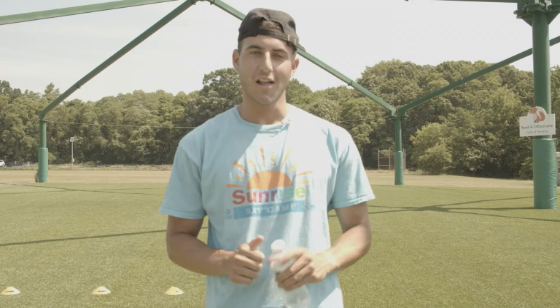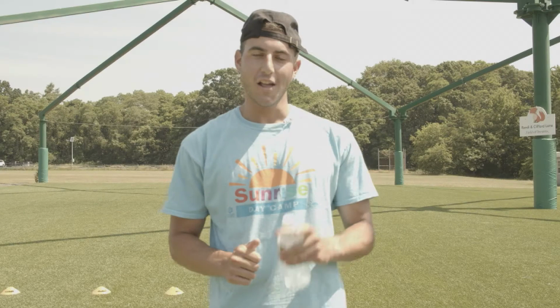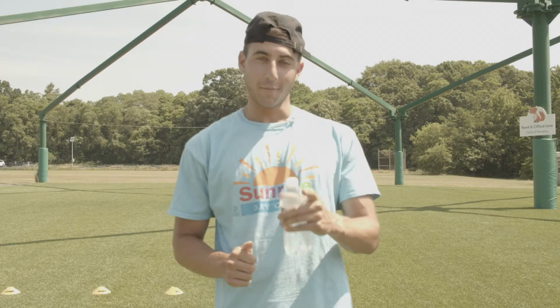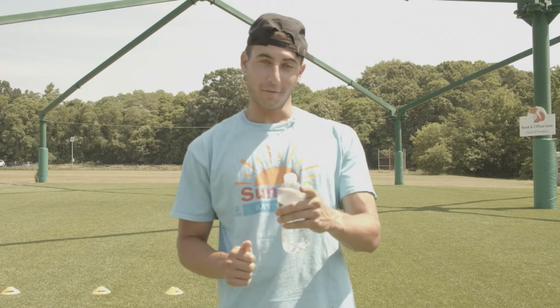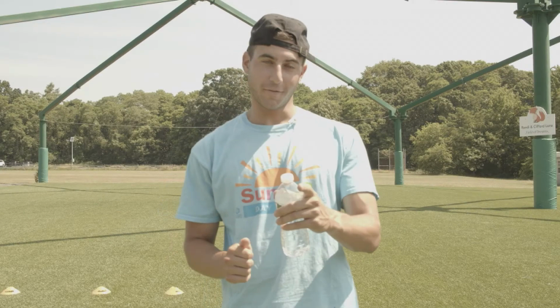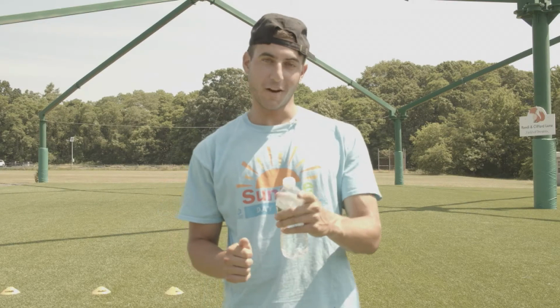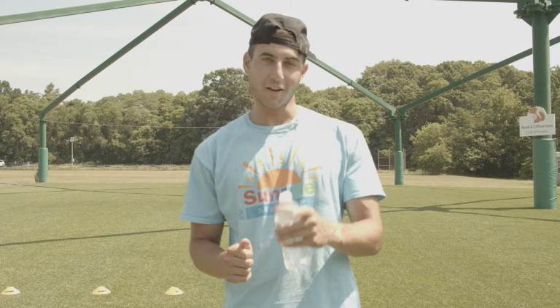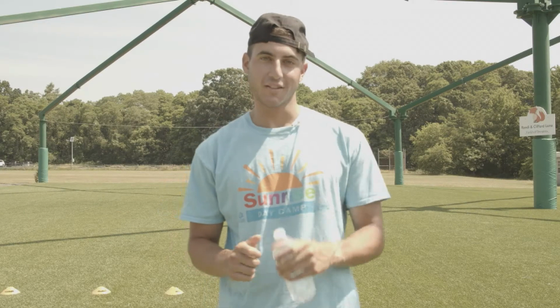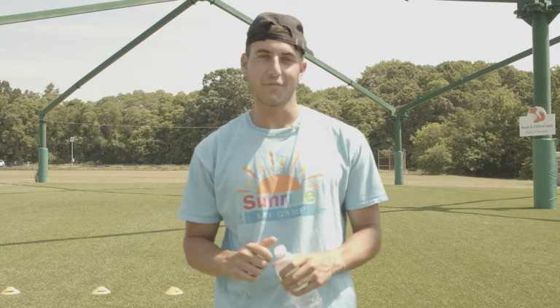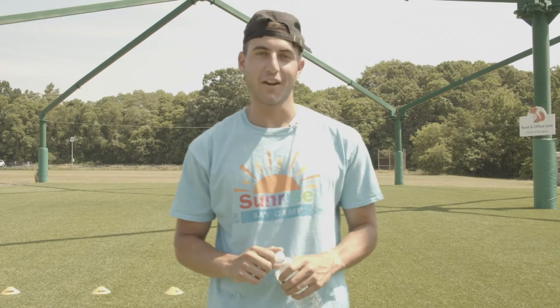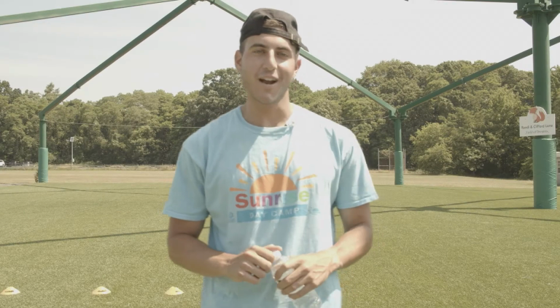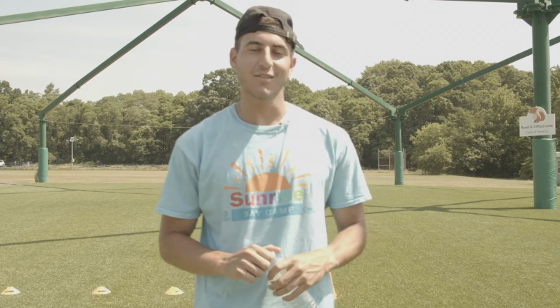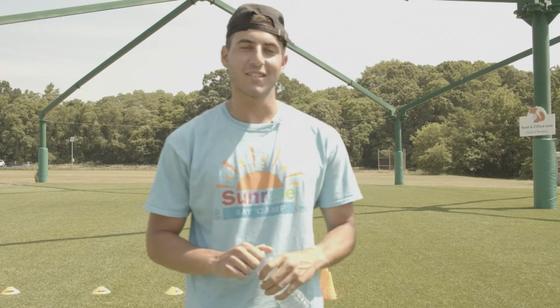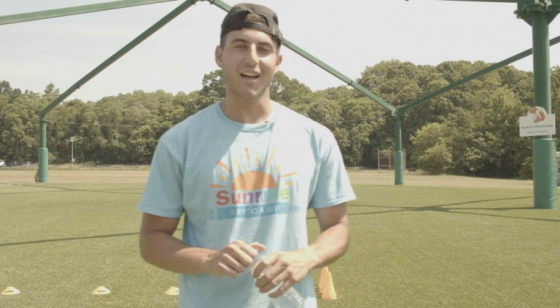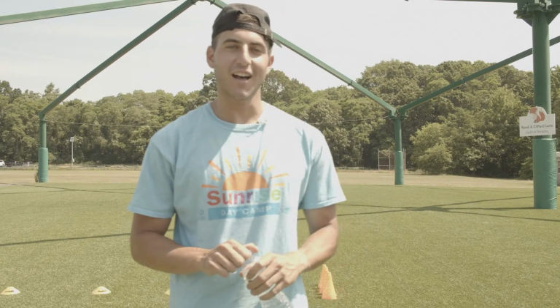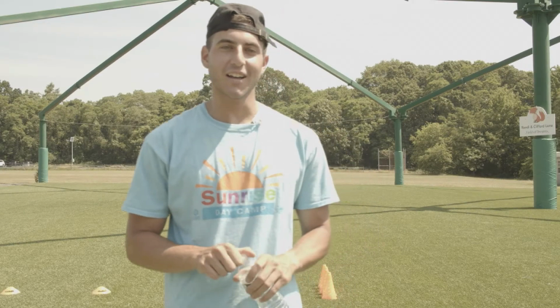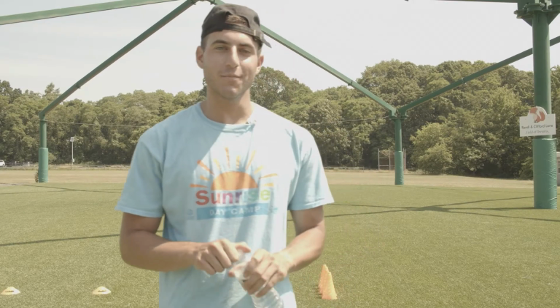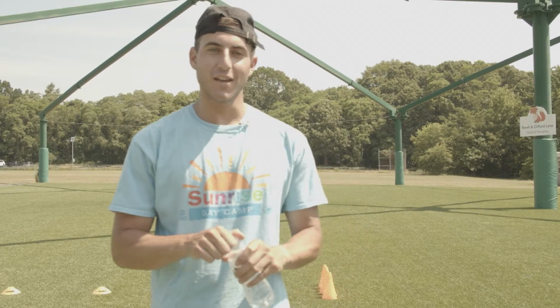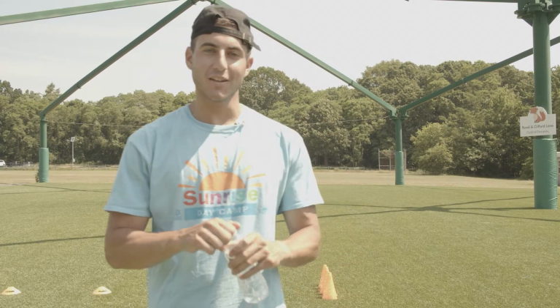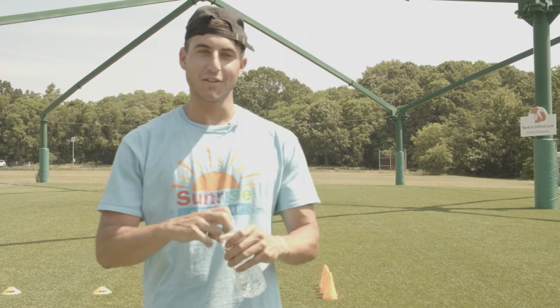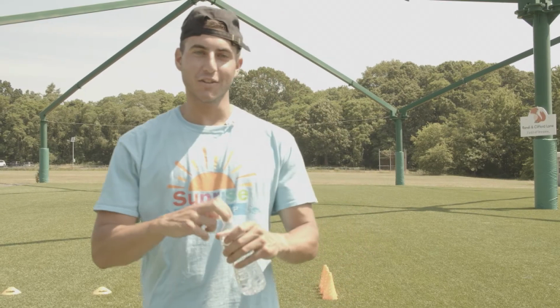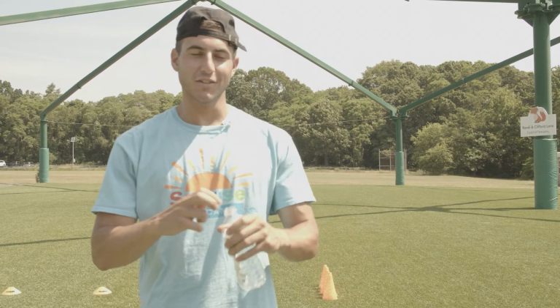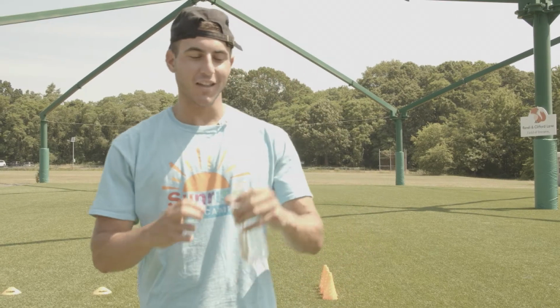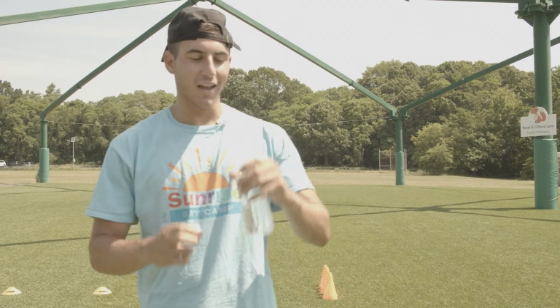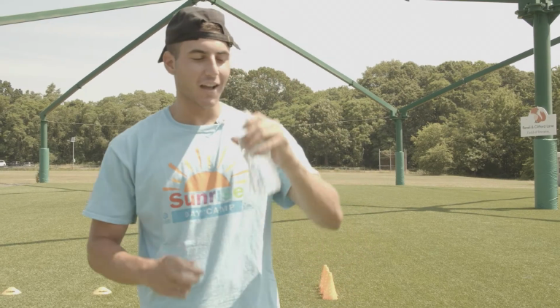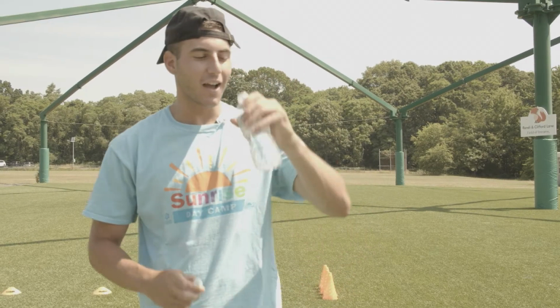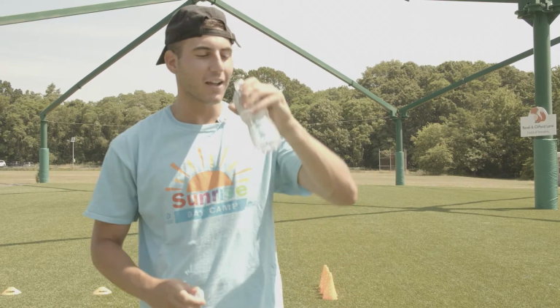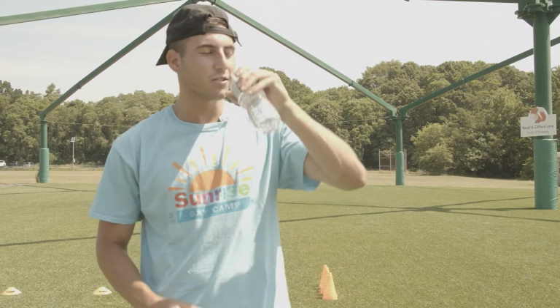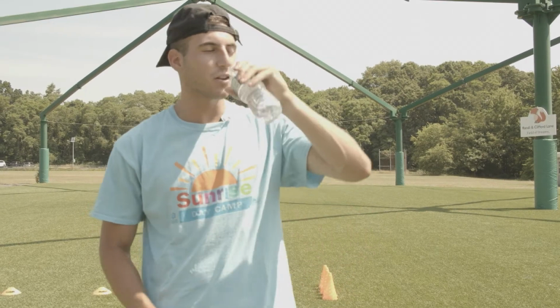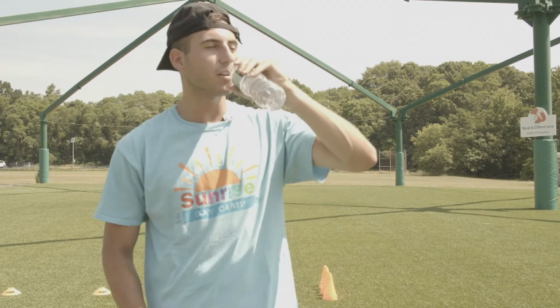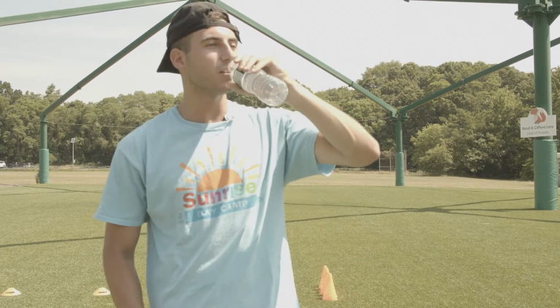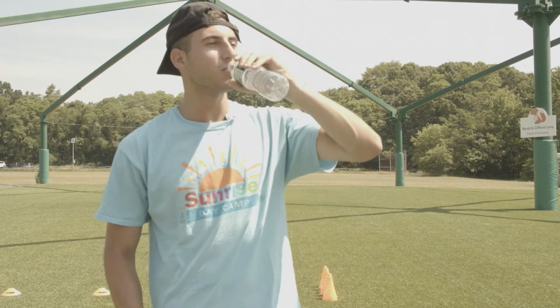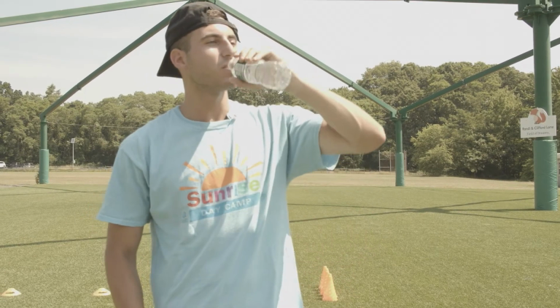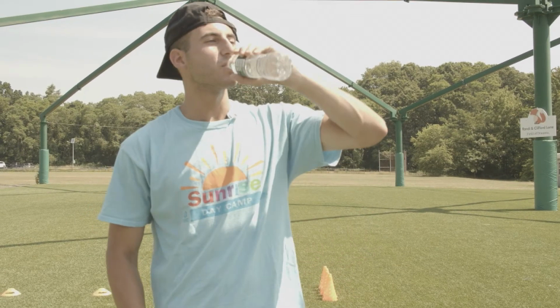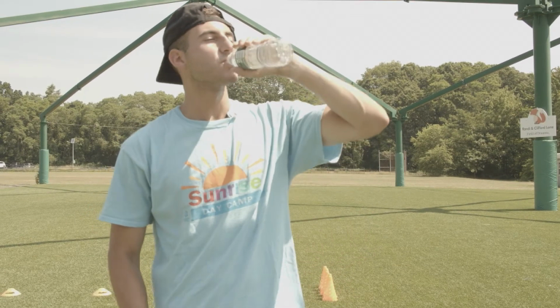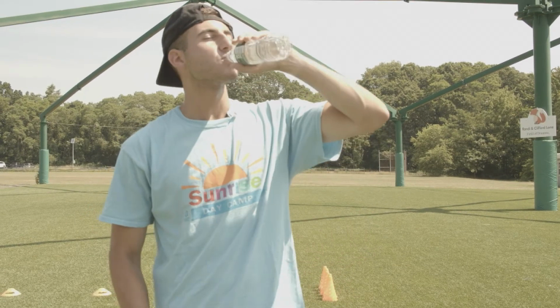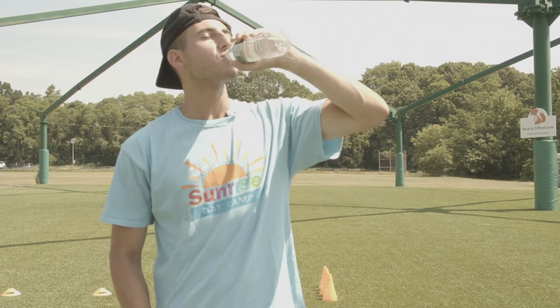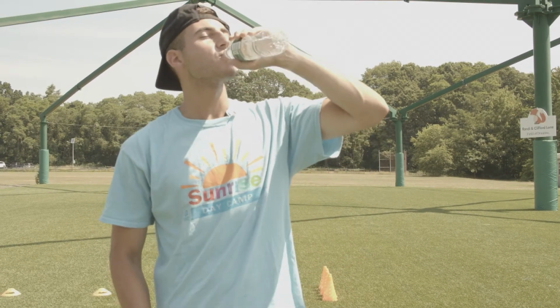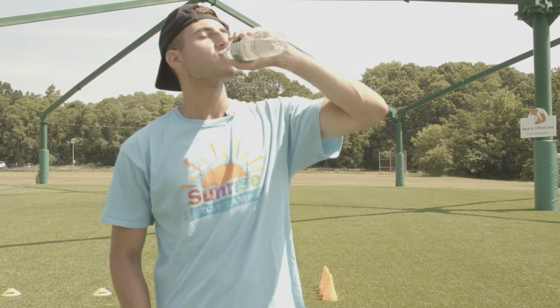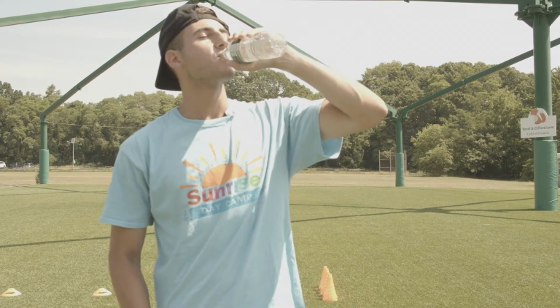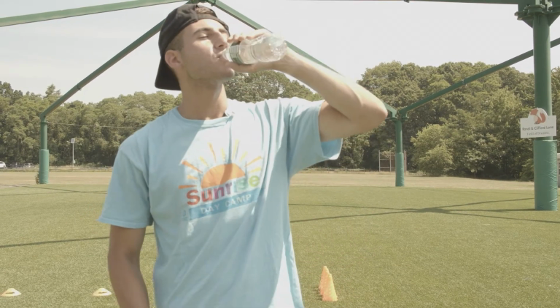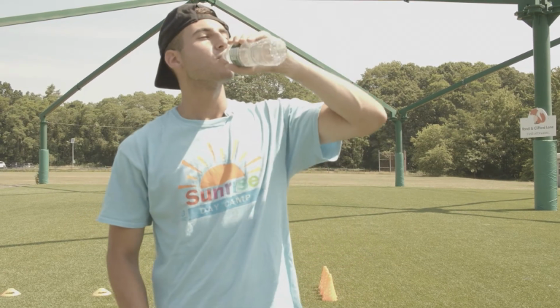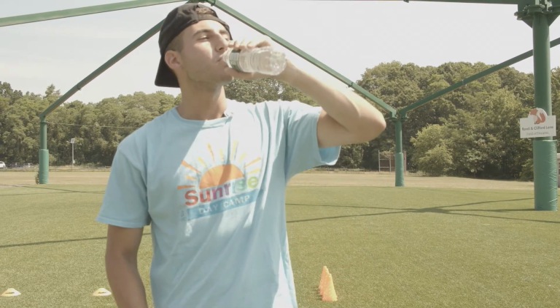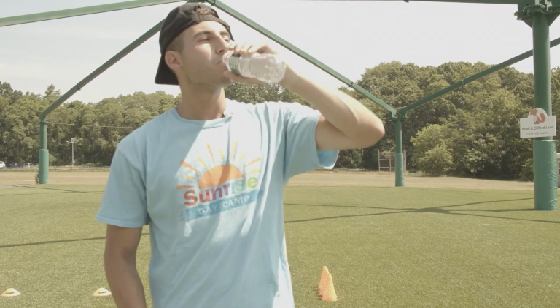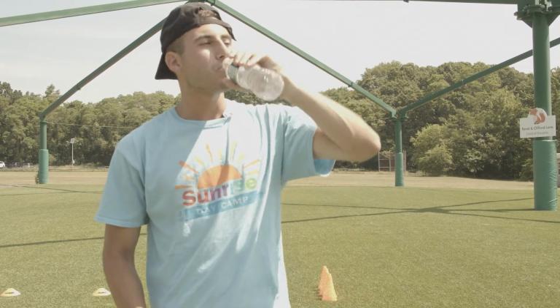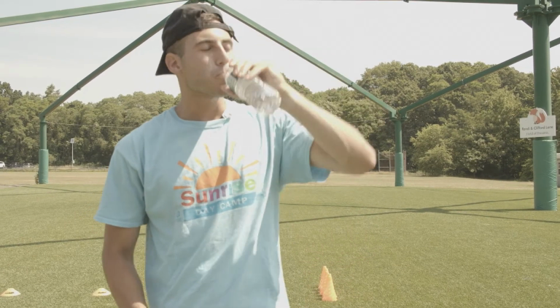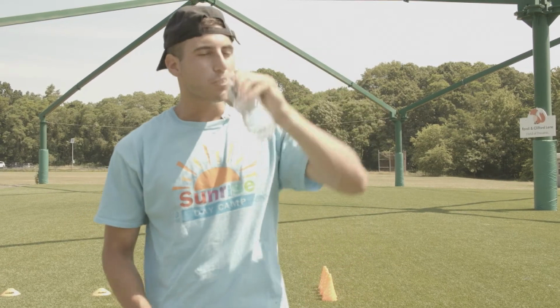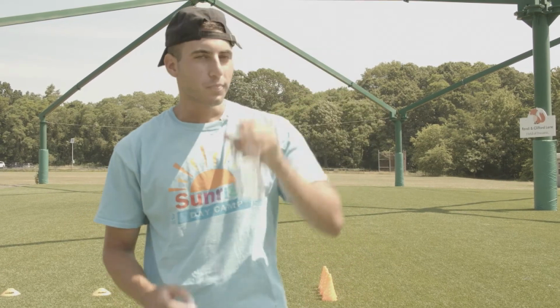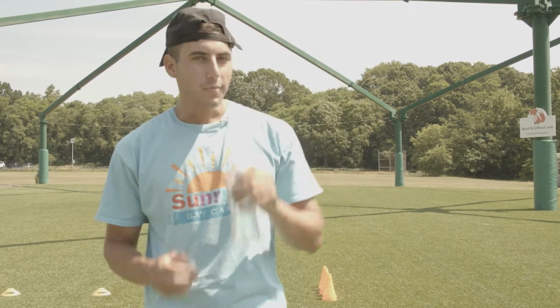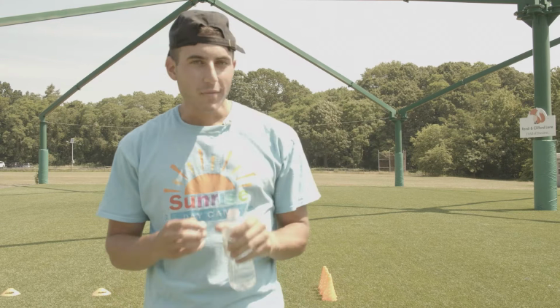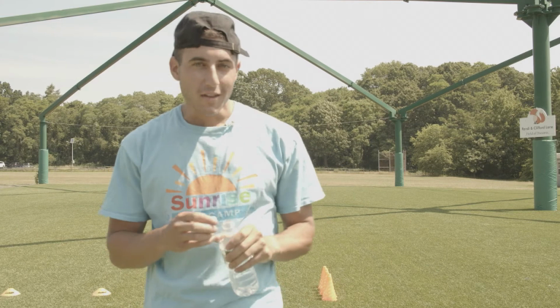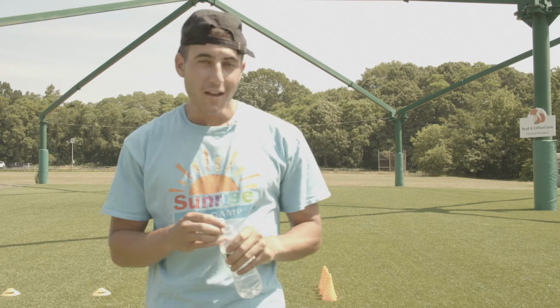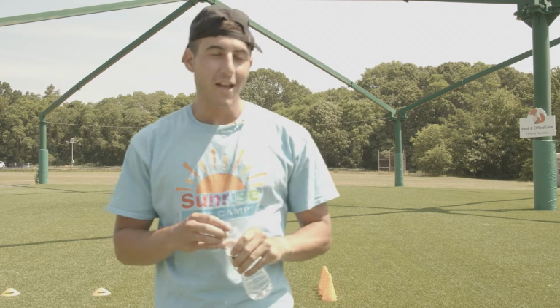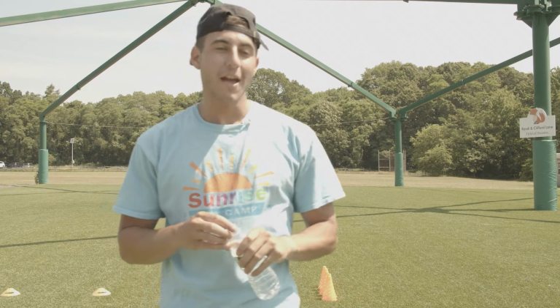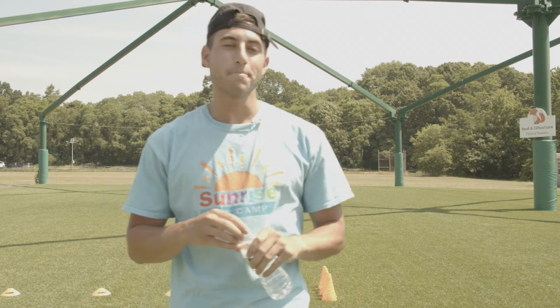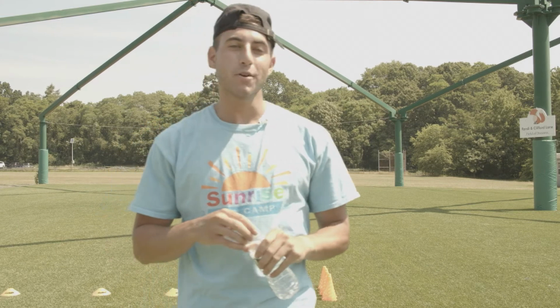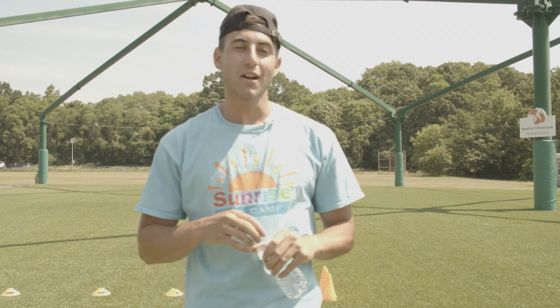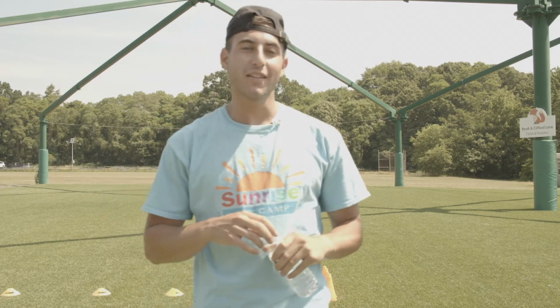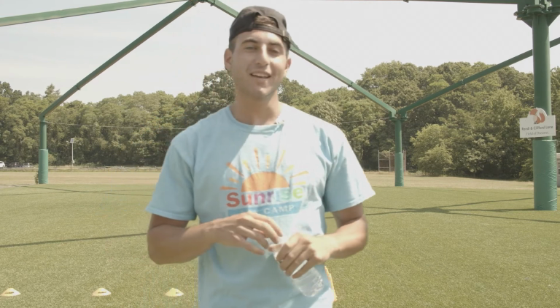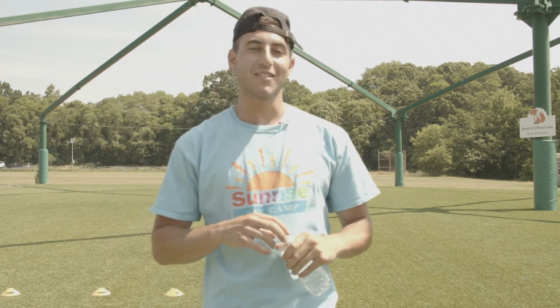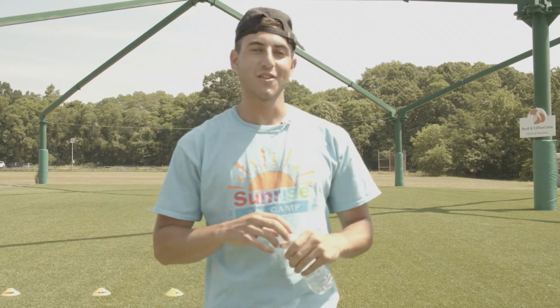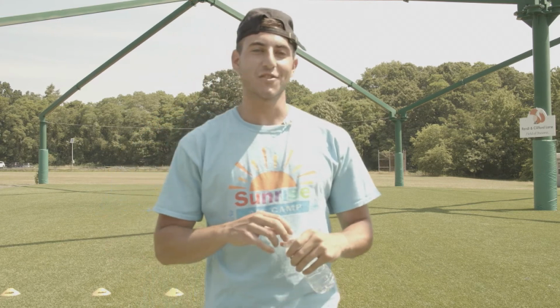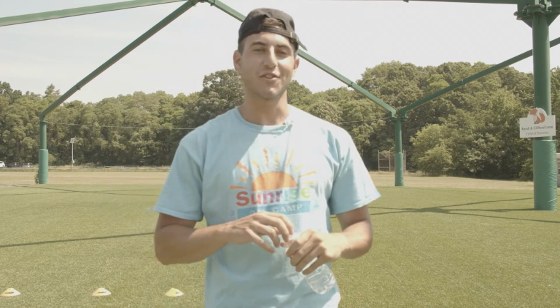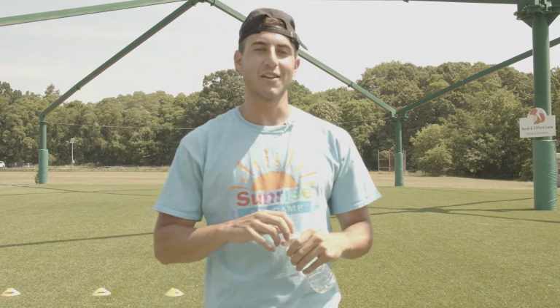But first, if you're outside, make sure you're staying hydrated. And put on that sunscreen.